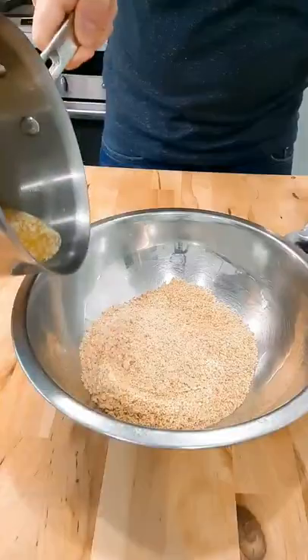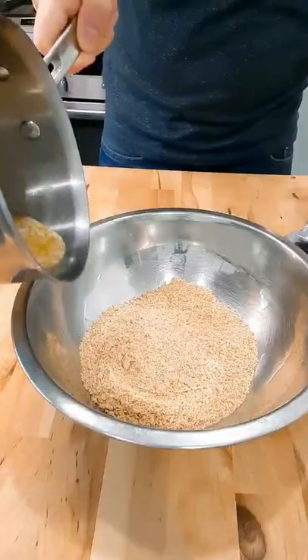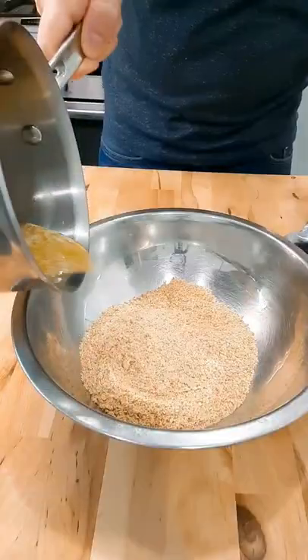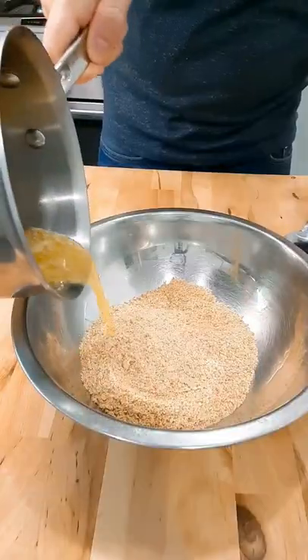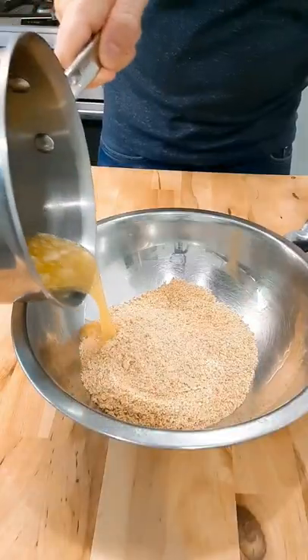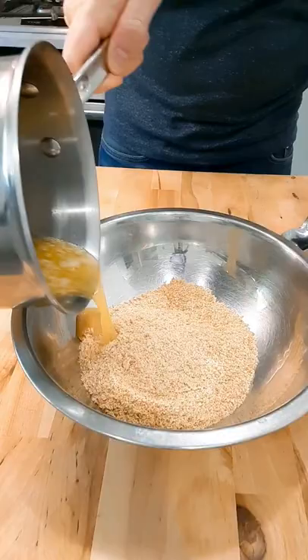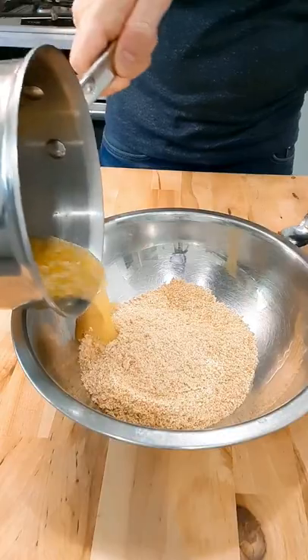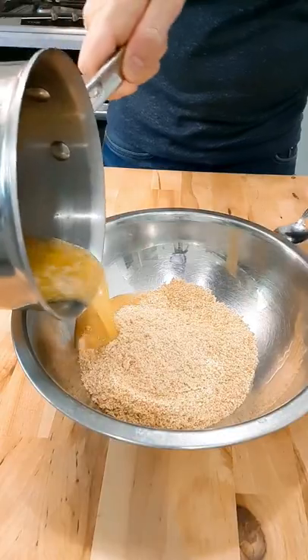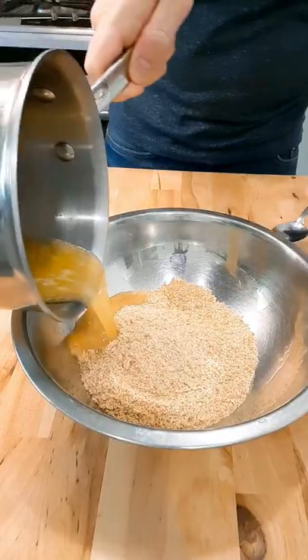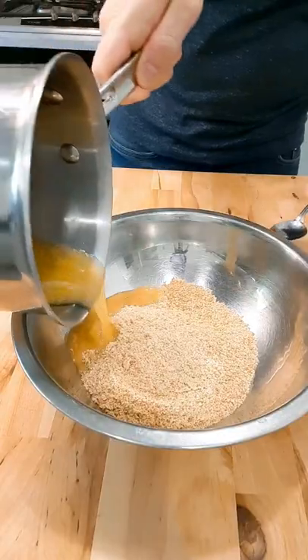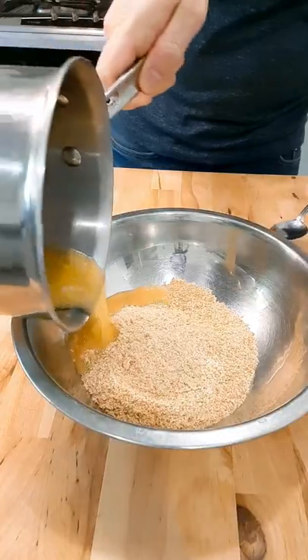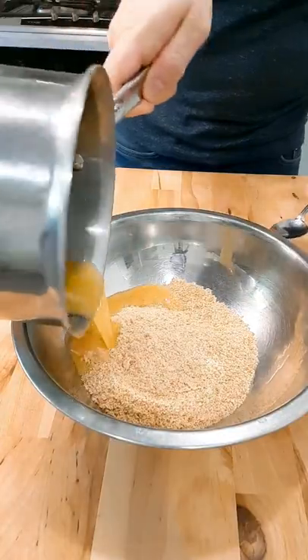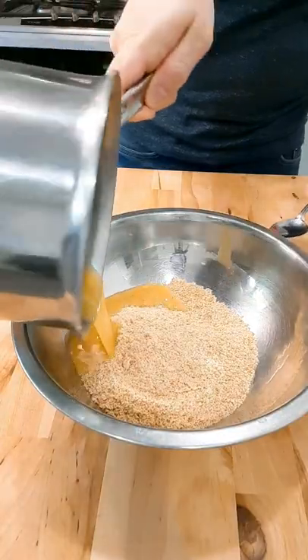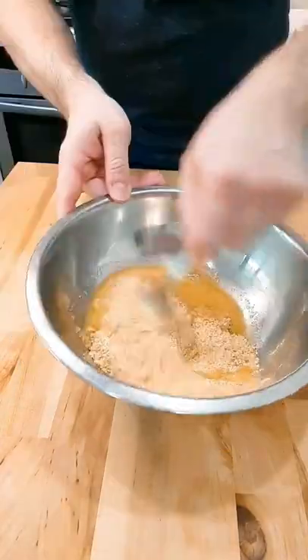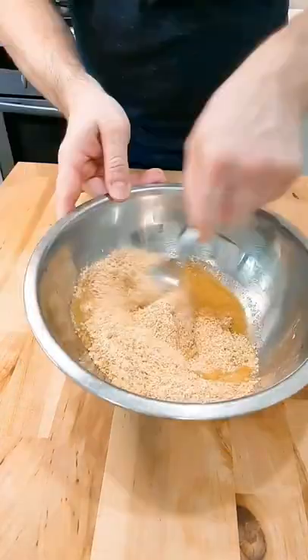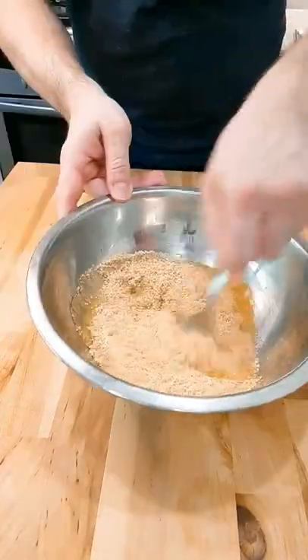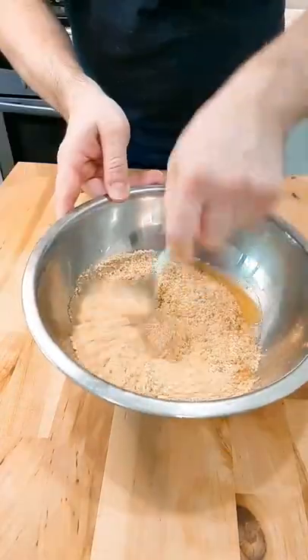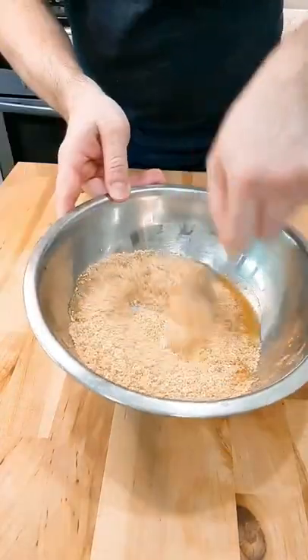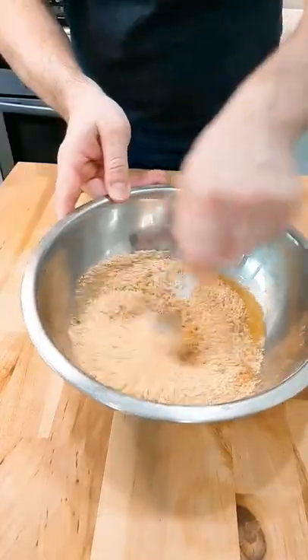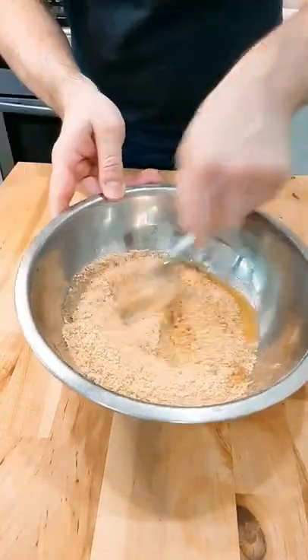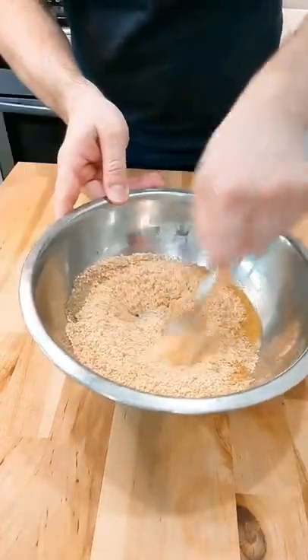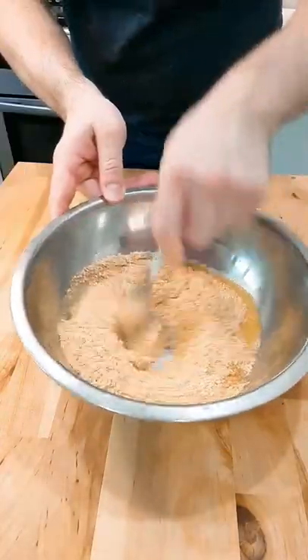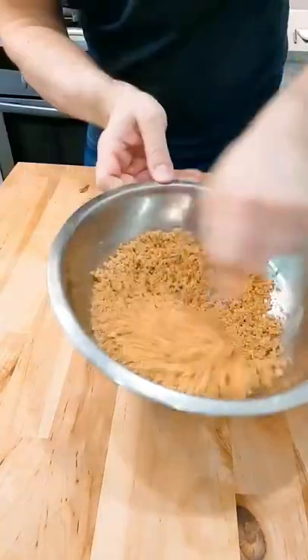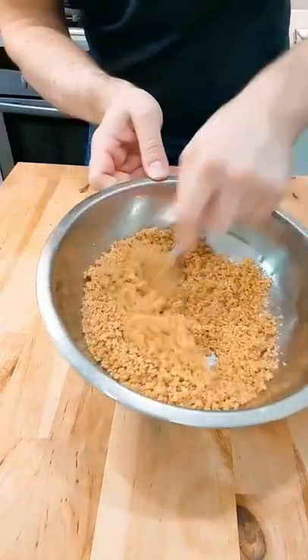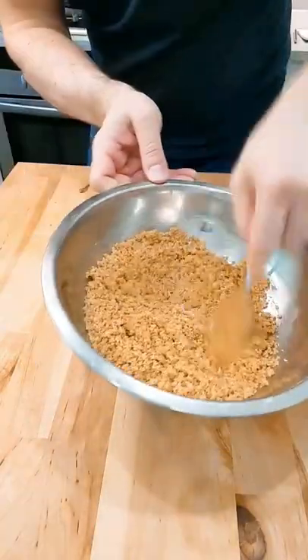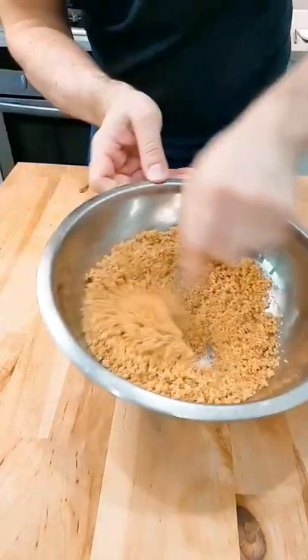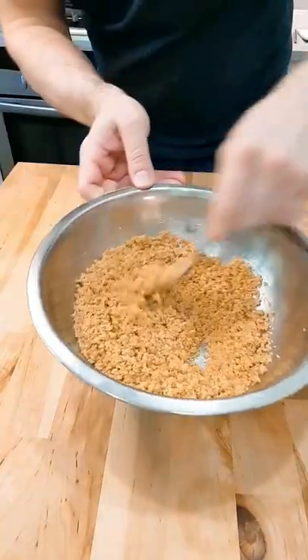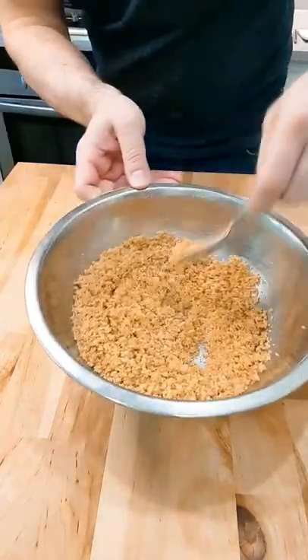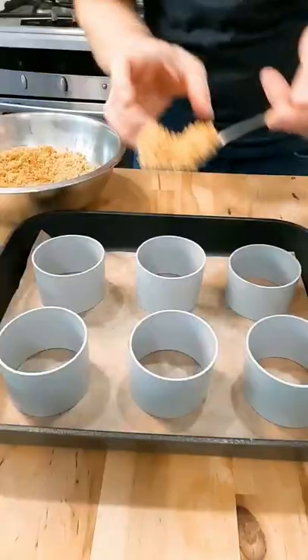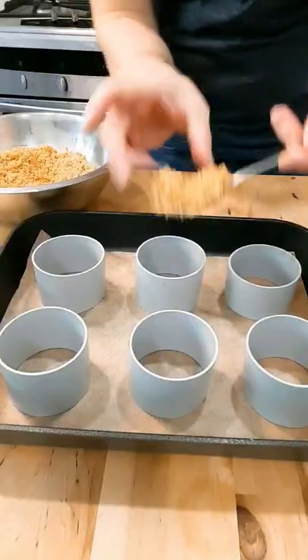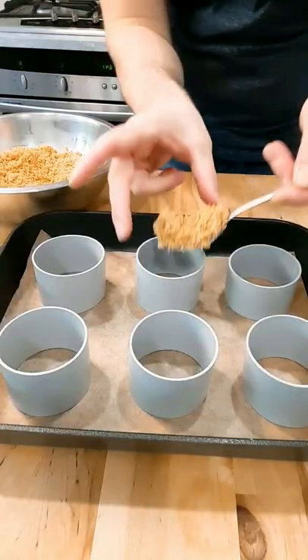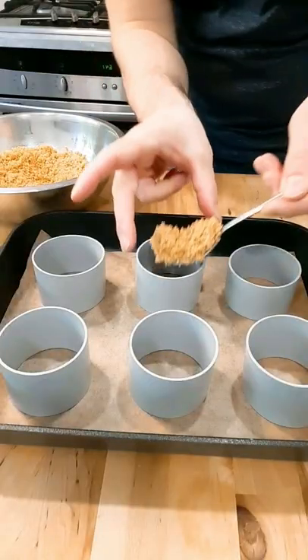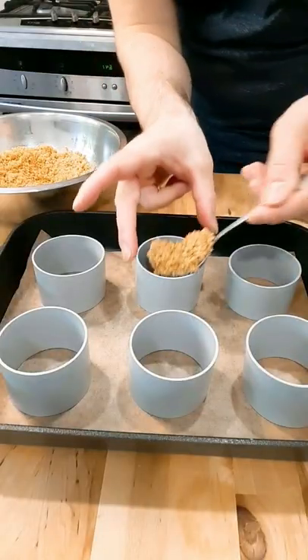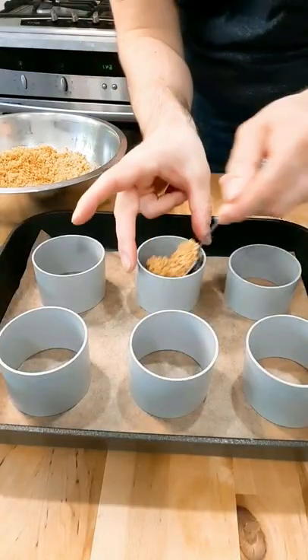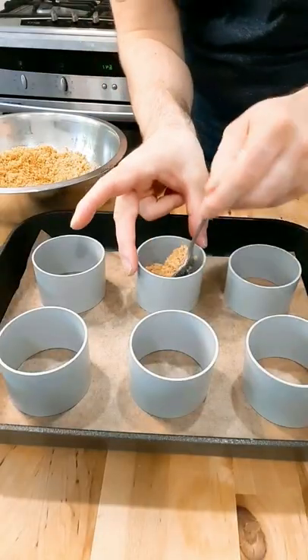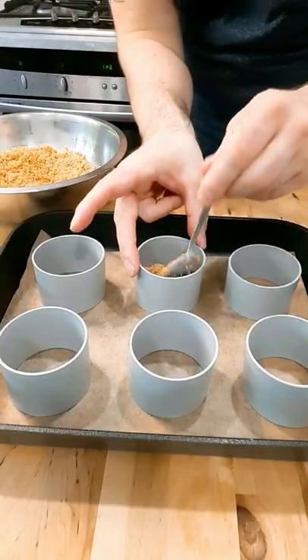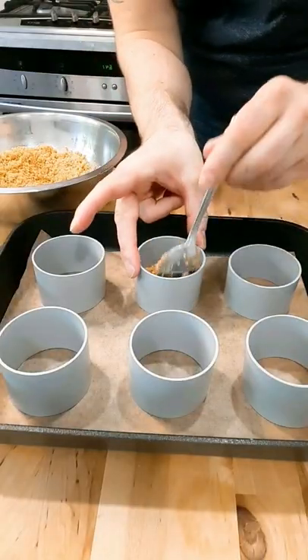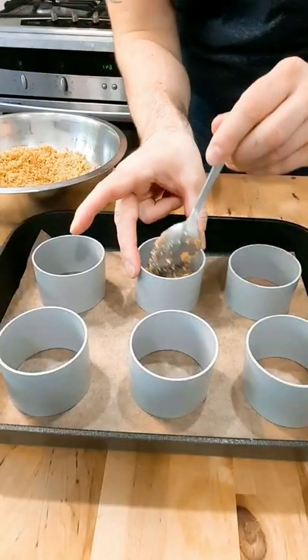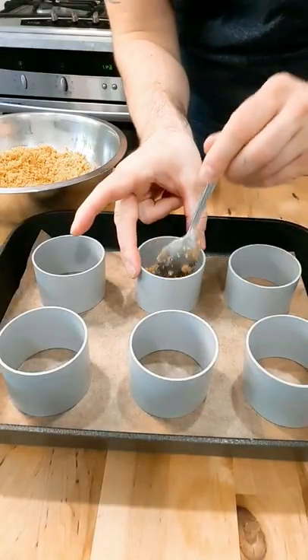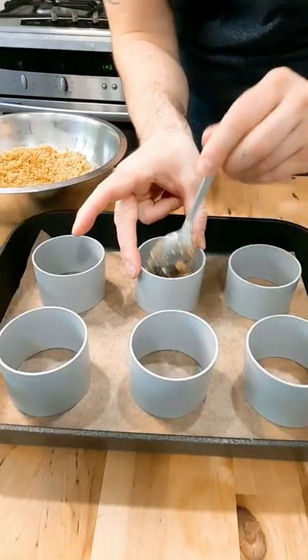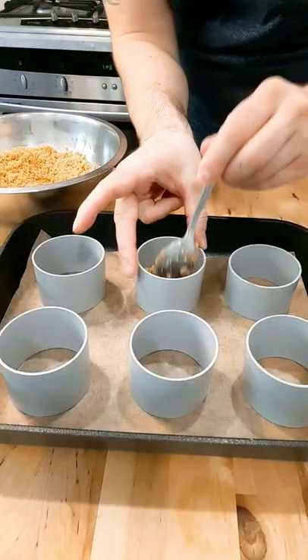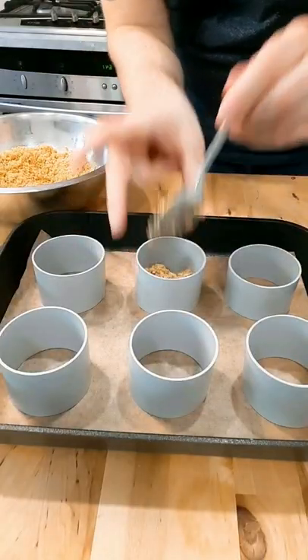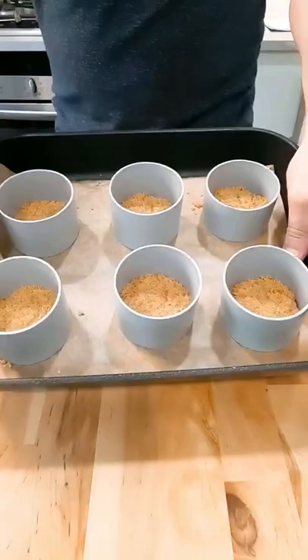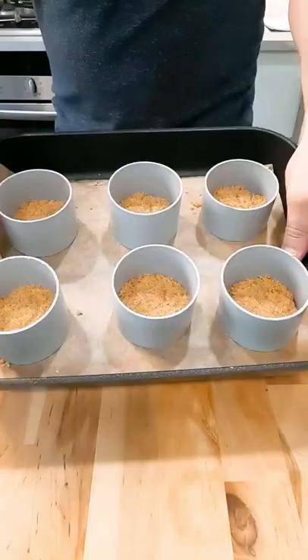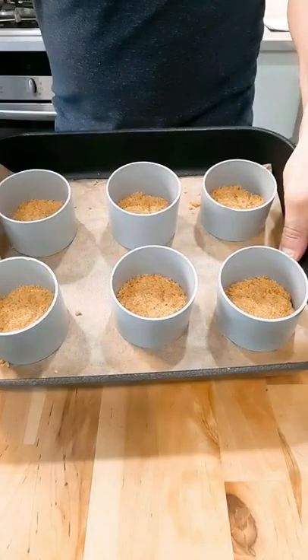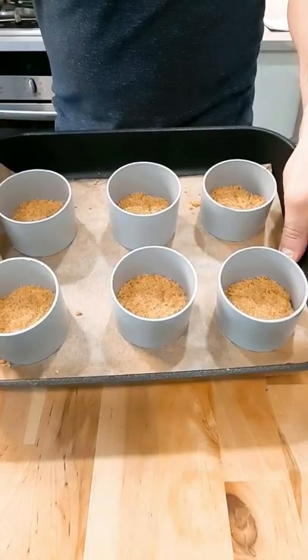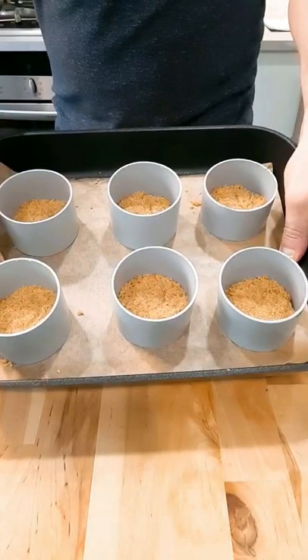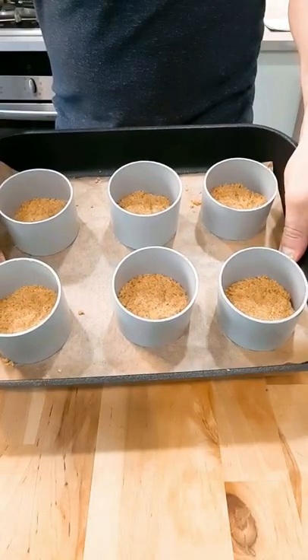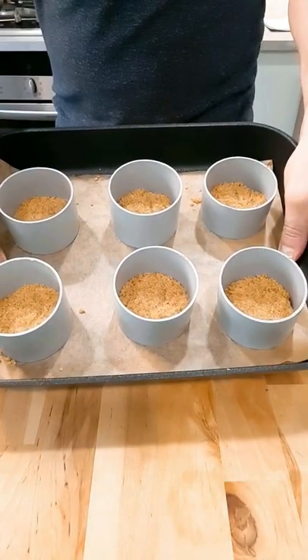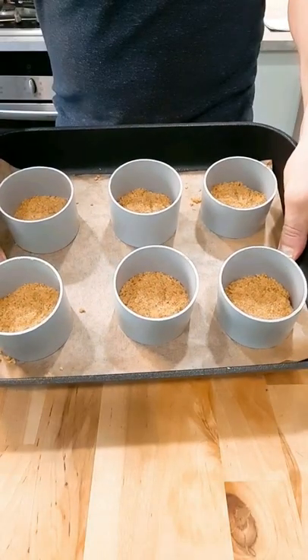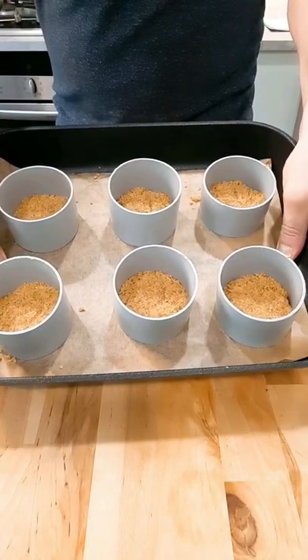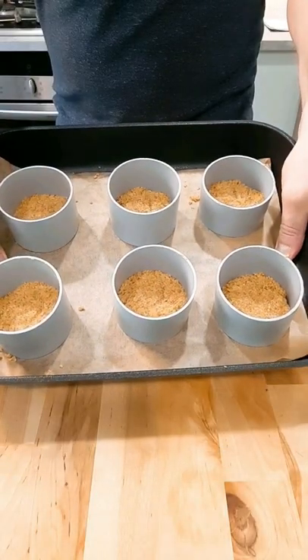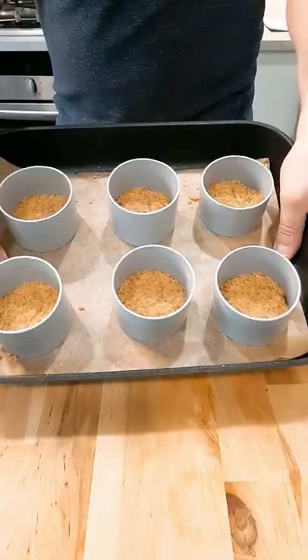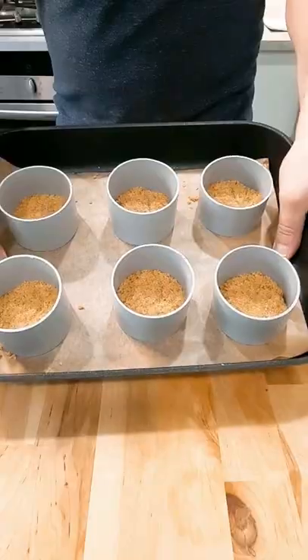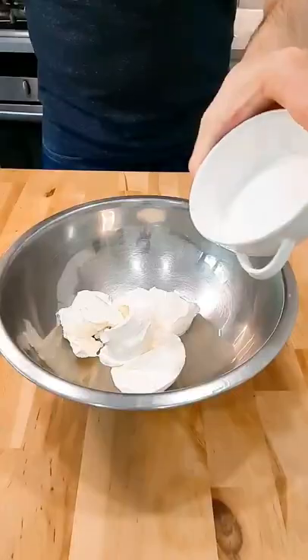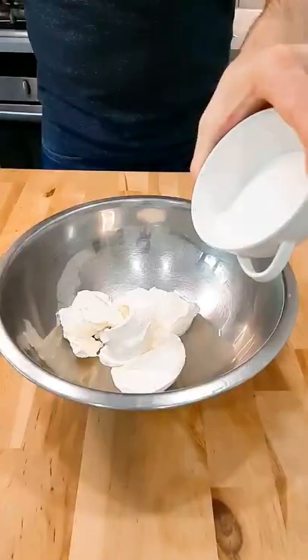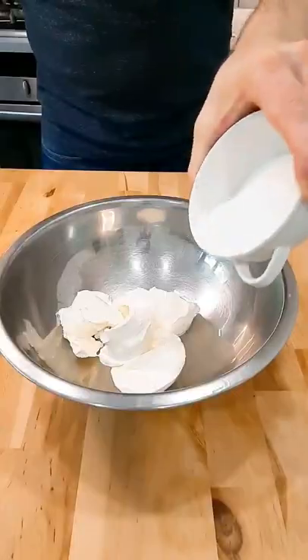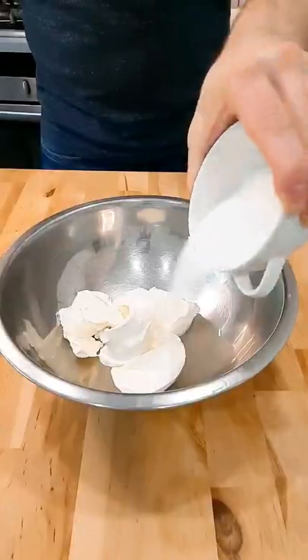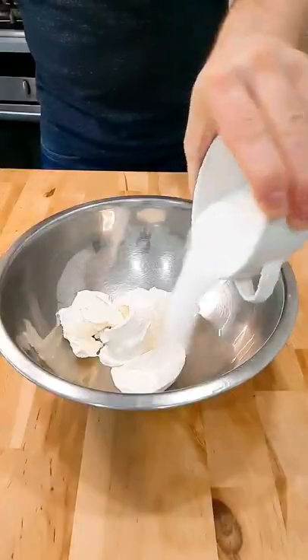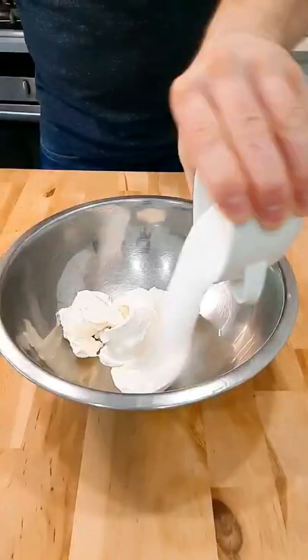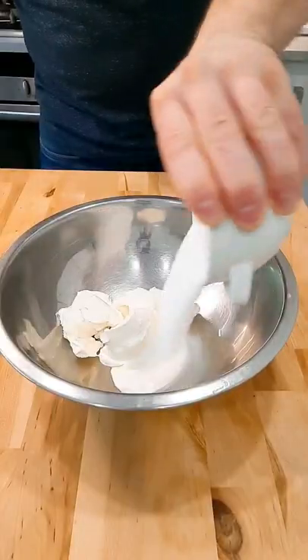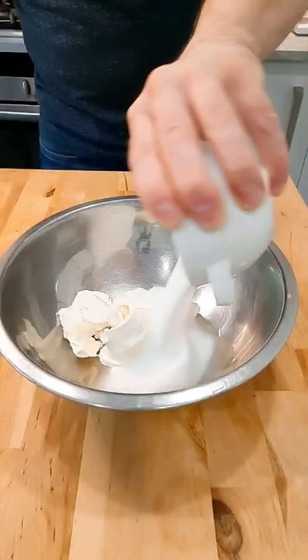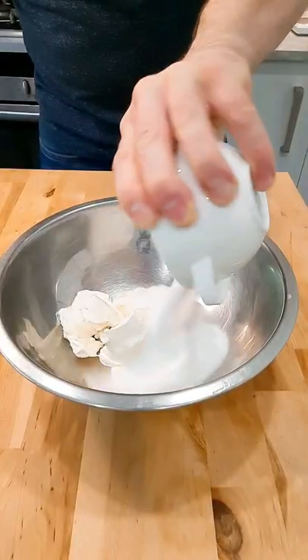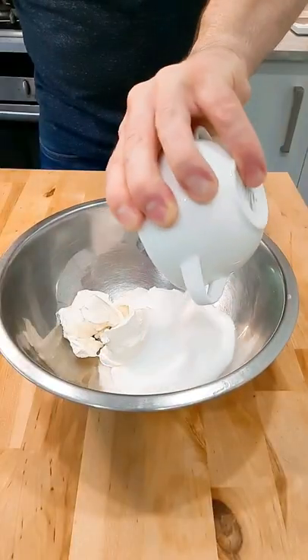In a bowl, mix together crushed digestive biscuits and melted butter, then pack these into the bottom of your rings. Let these chill in the fridge for at least 20 minutes.